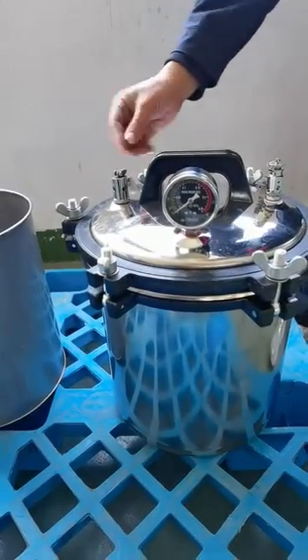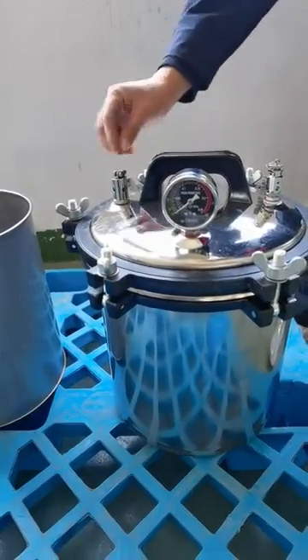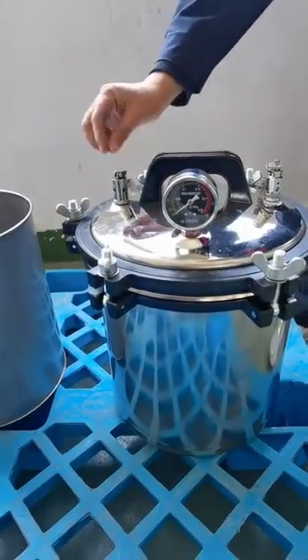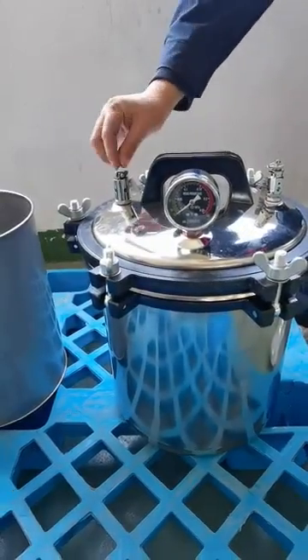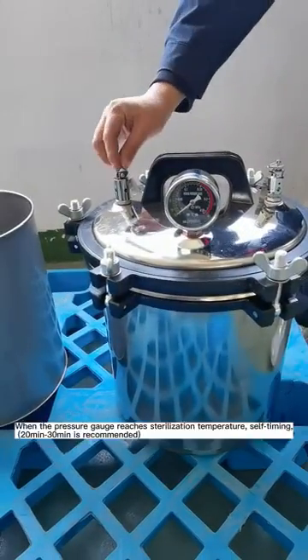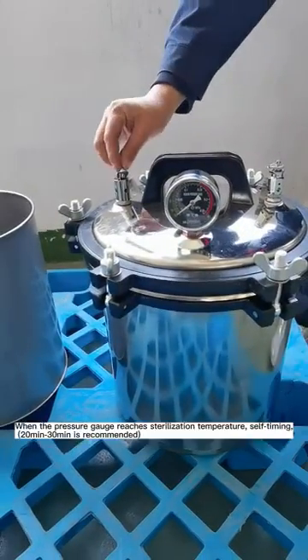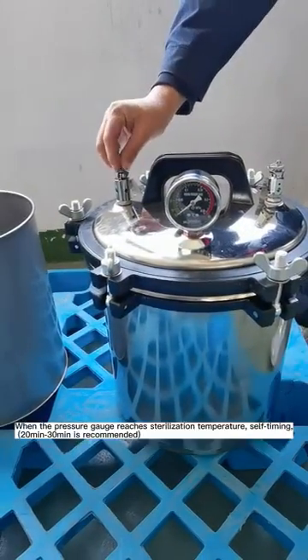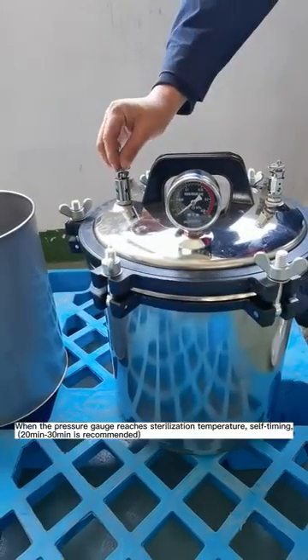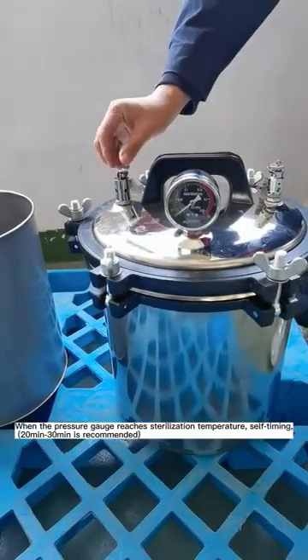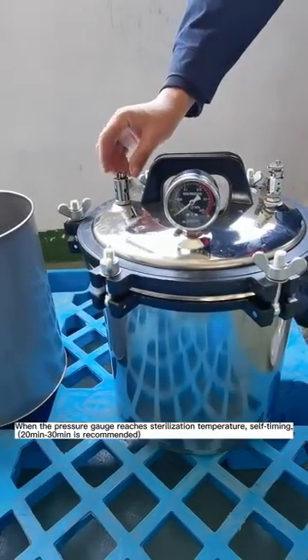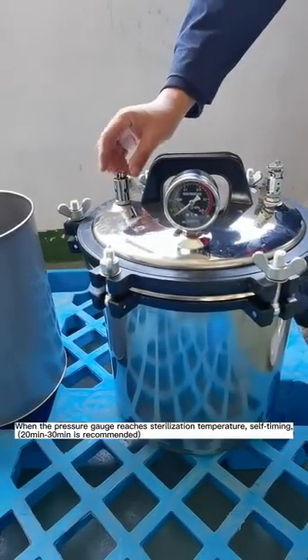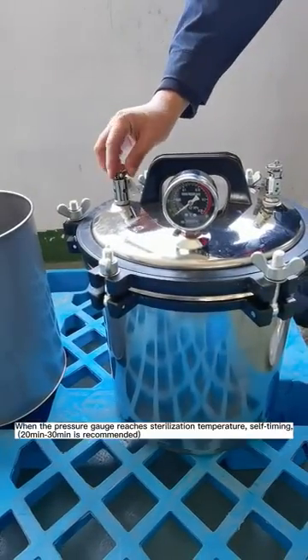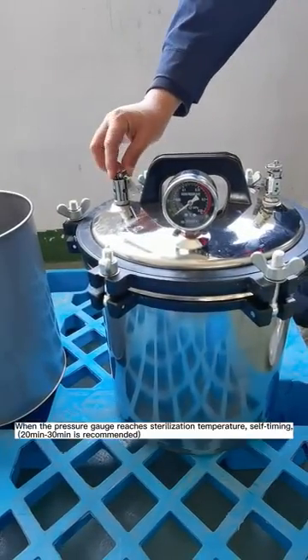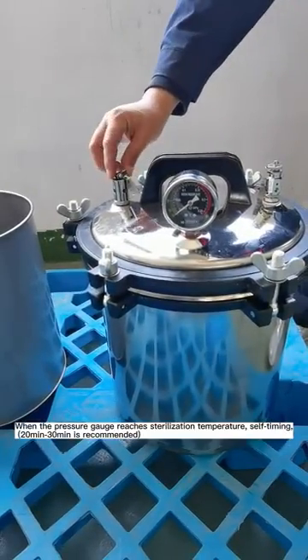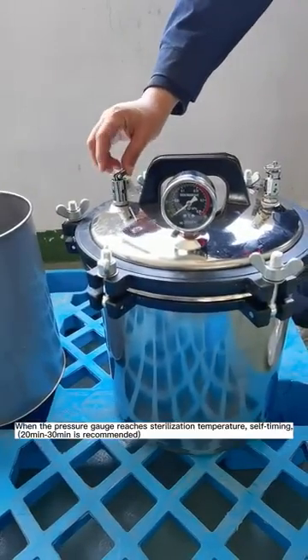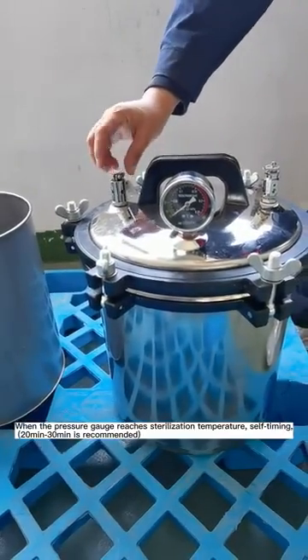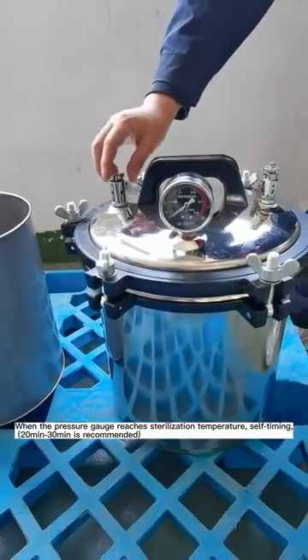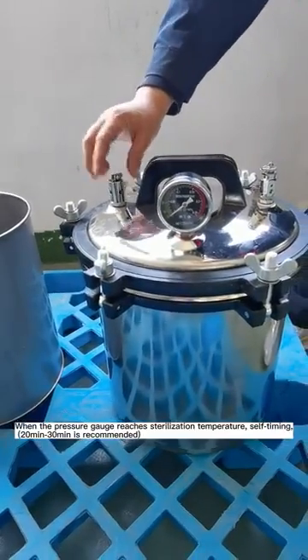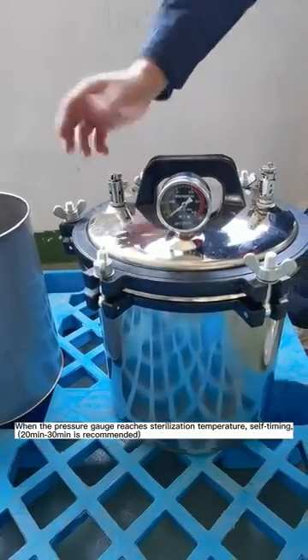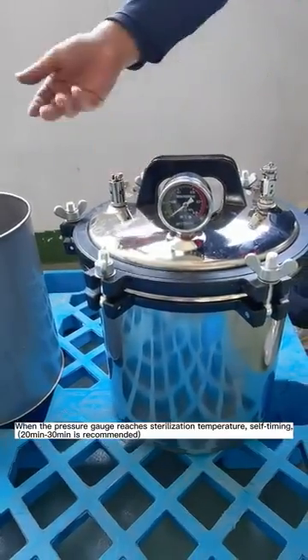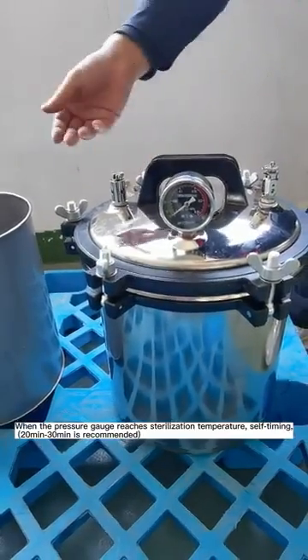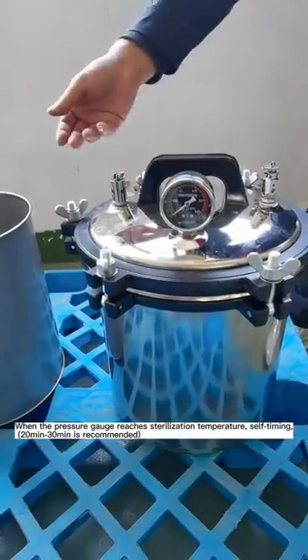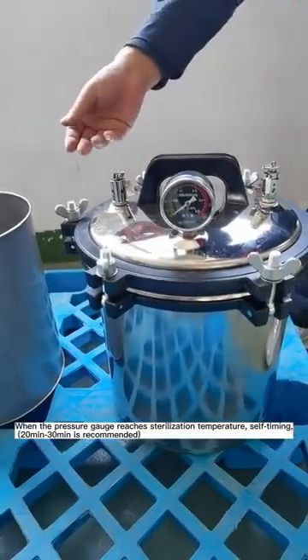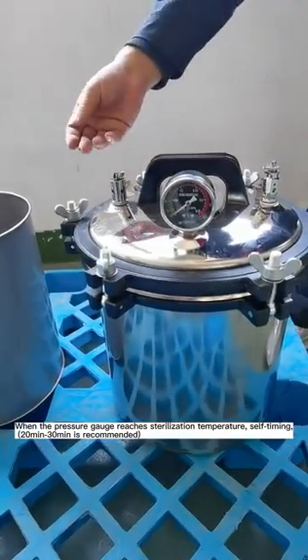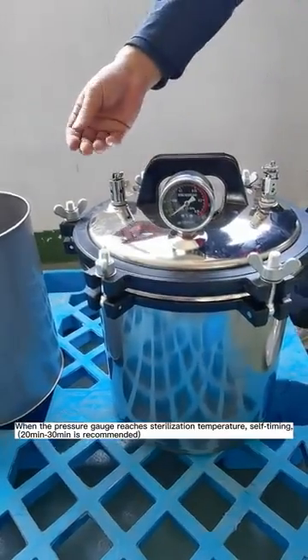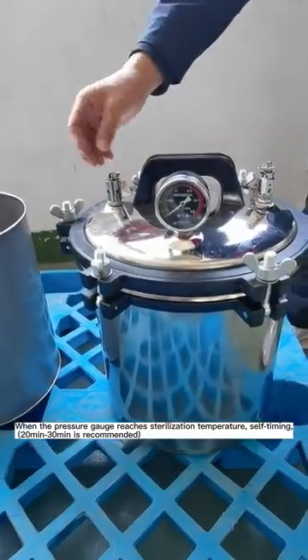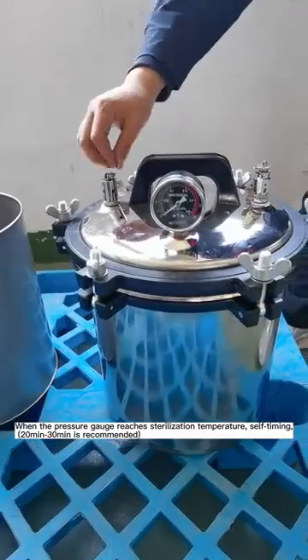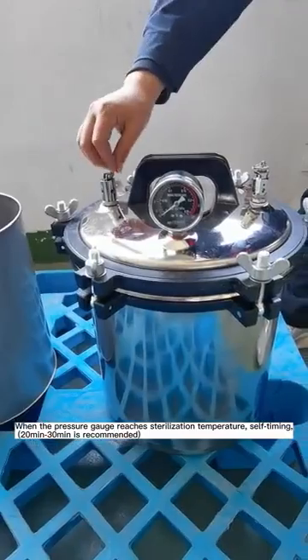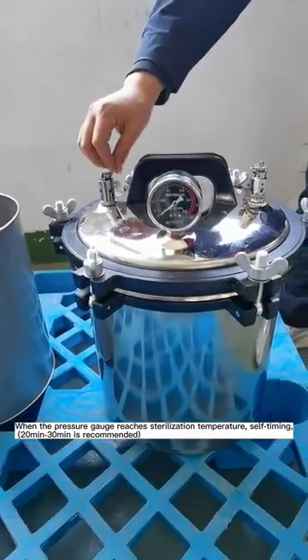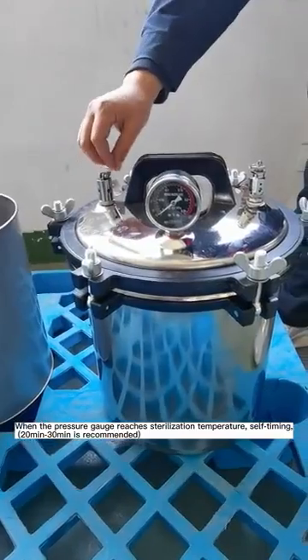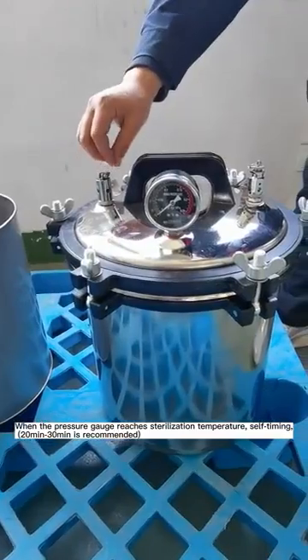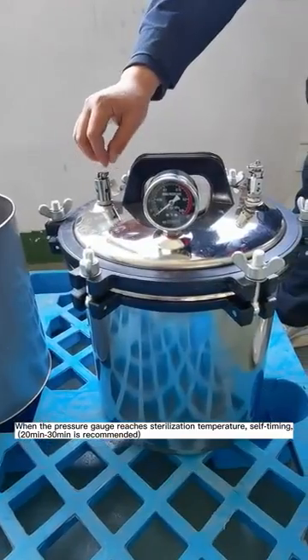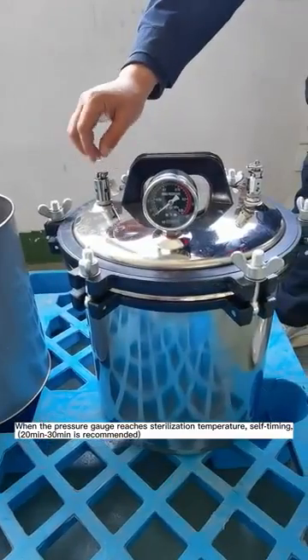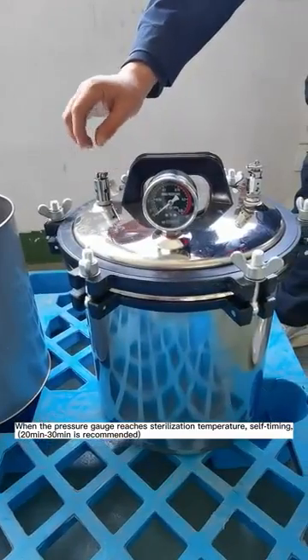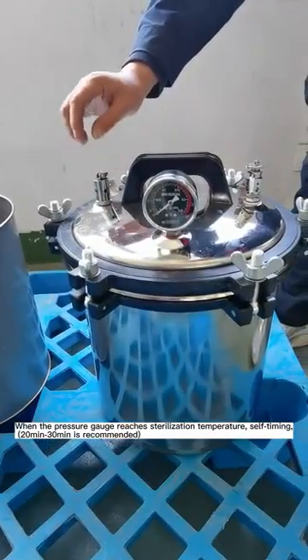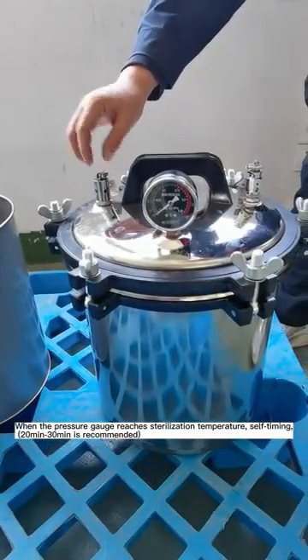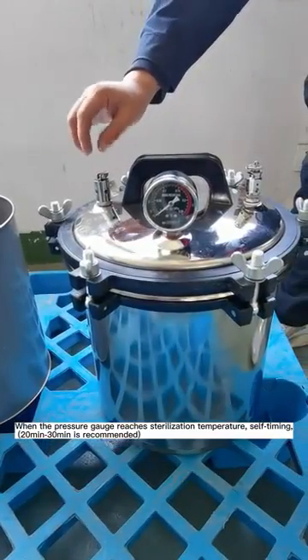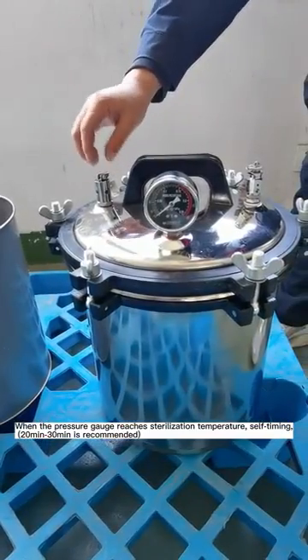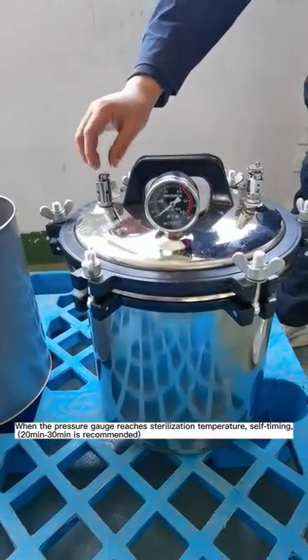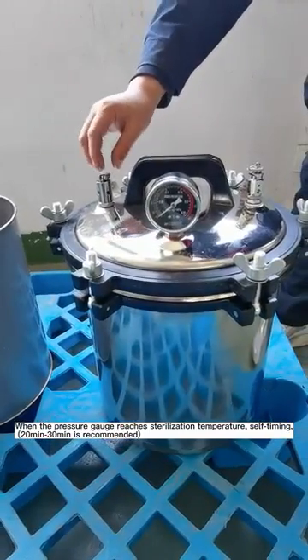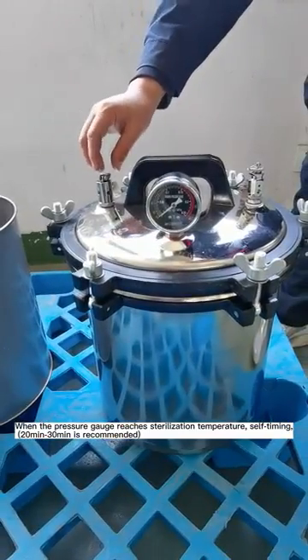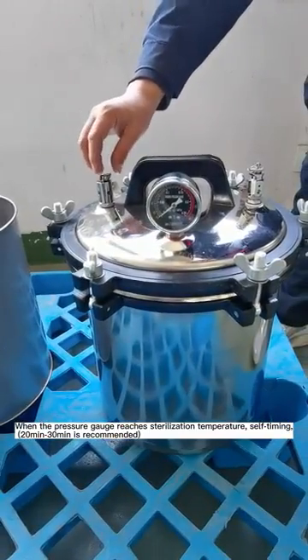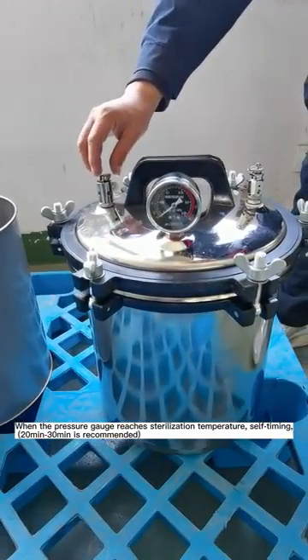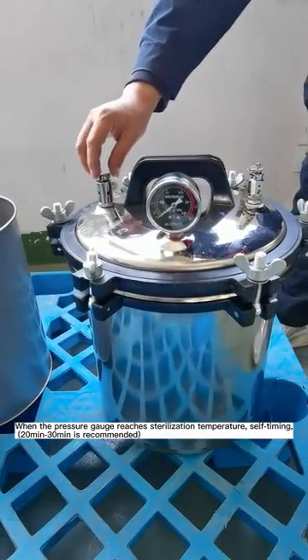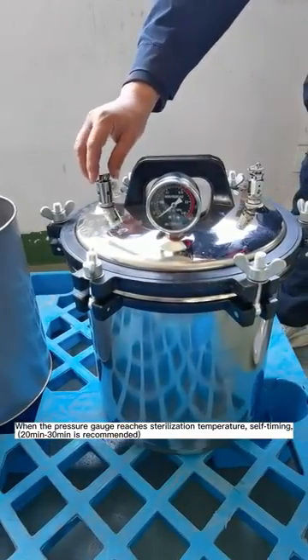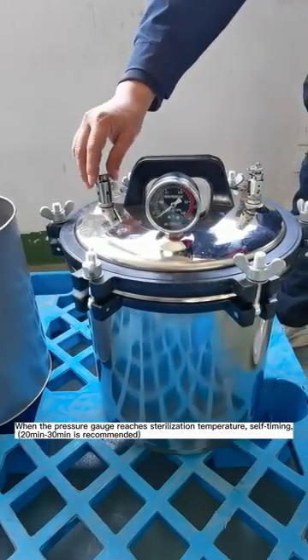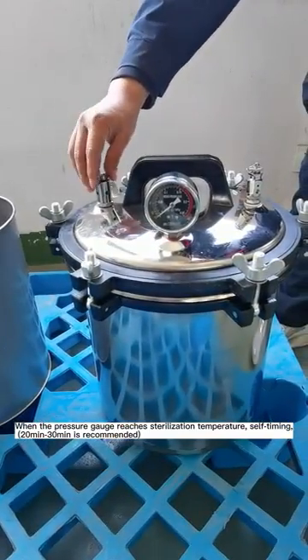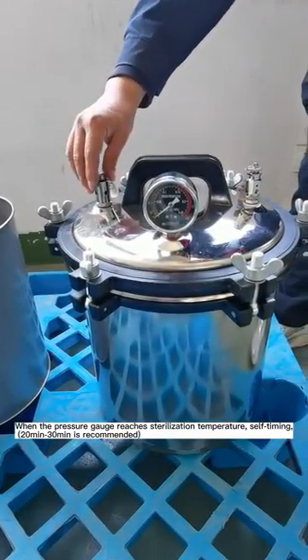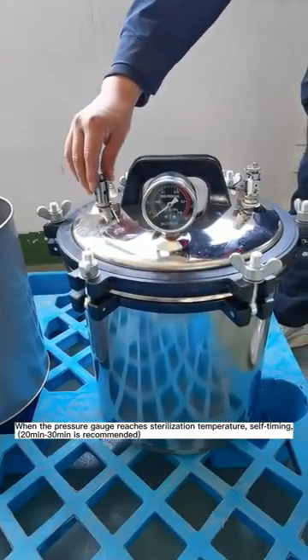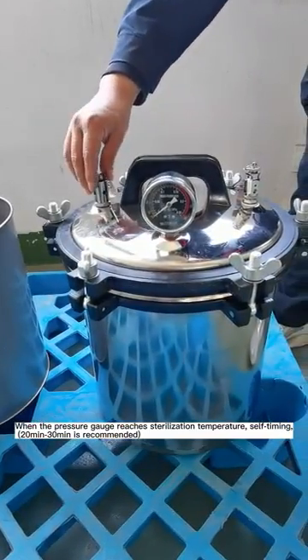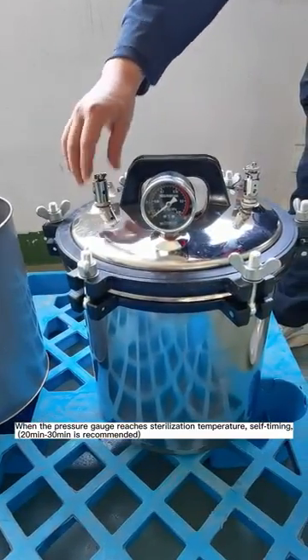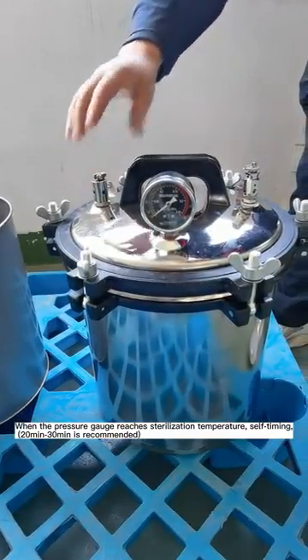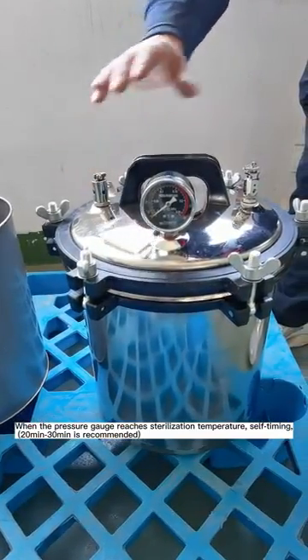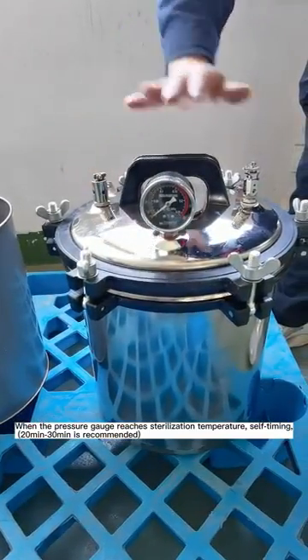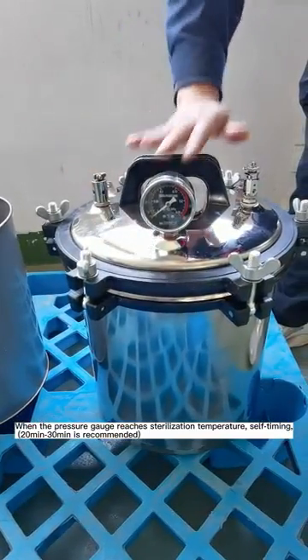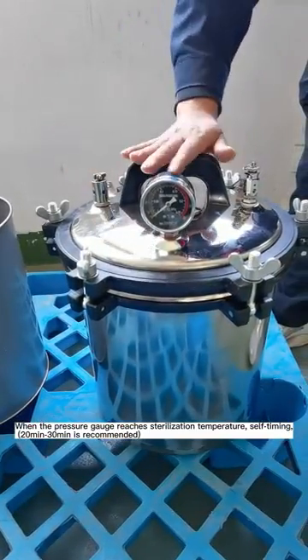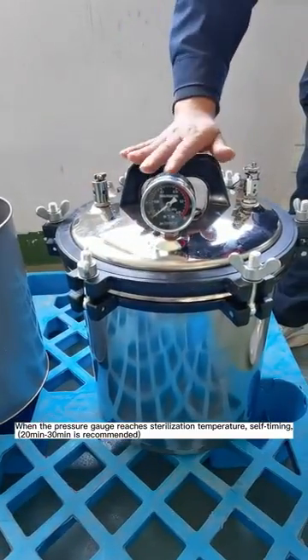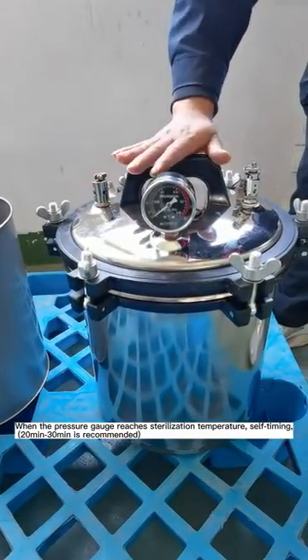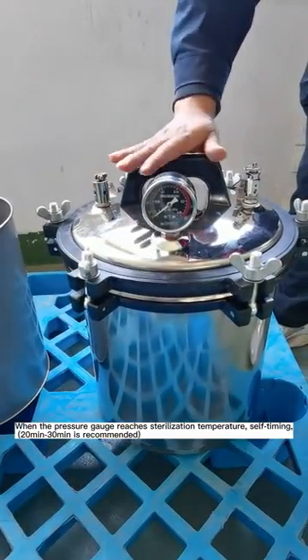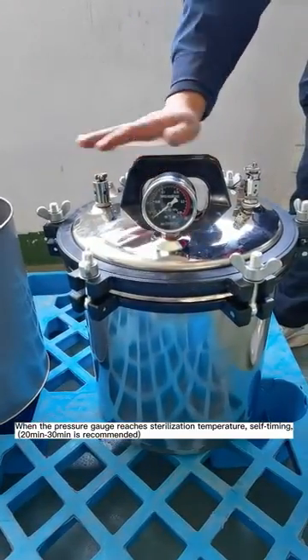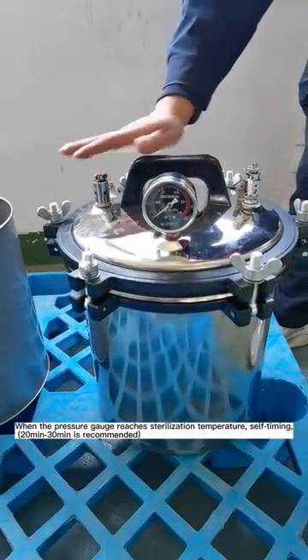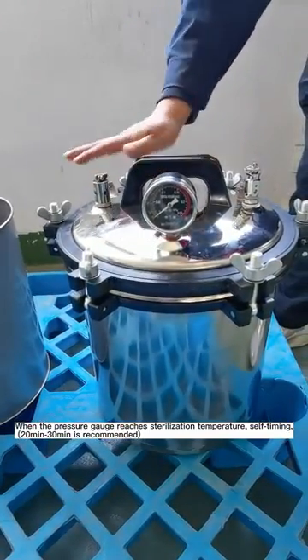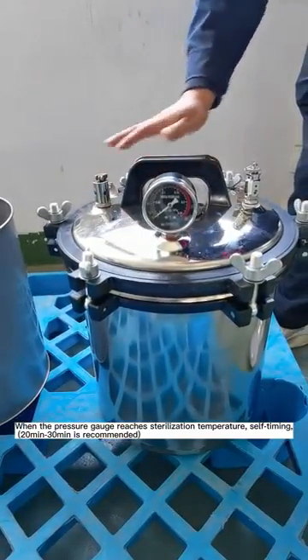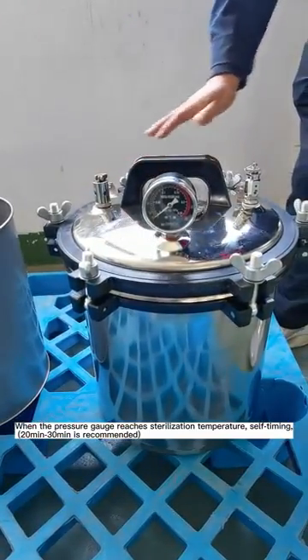When the pressure gauge reaches the sterilization temperature, begin self-timing. 30 minutes is recommended.